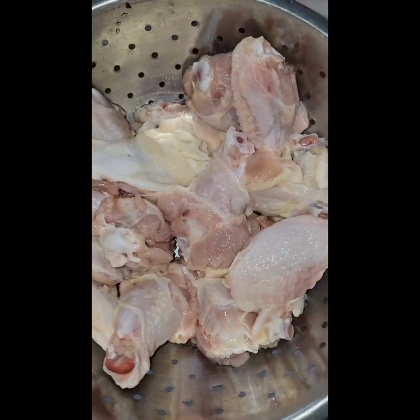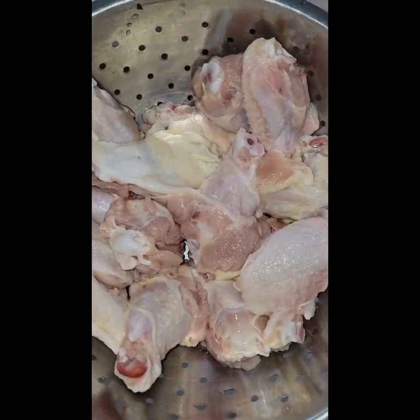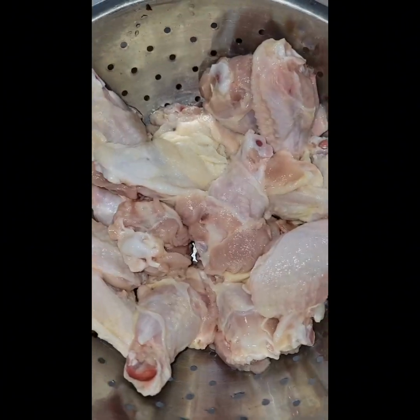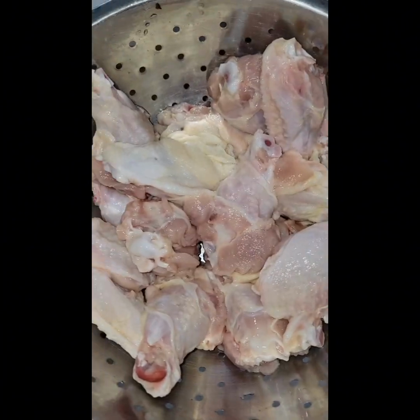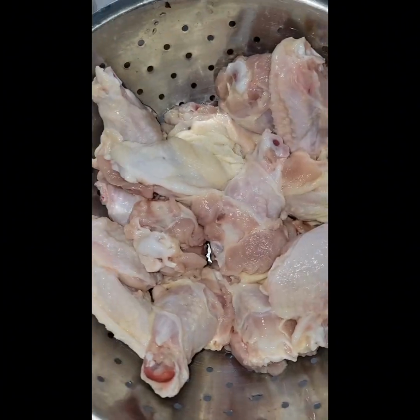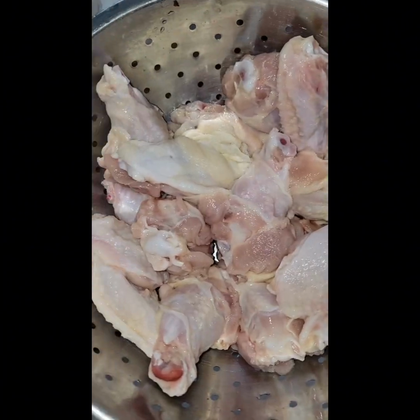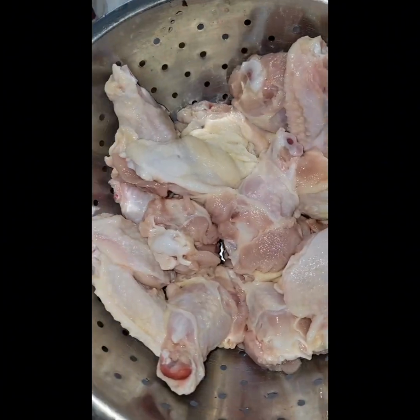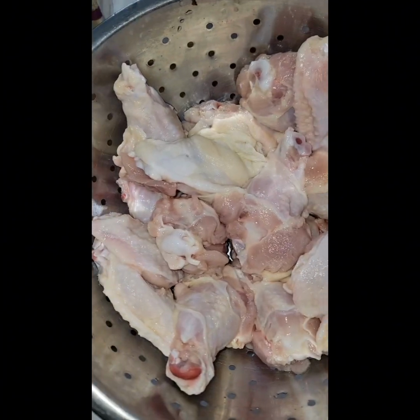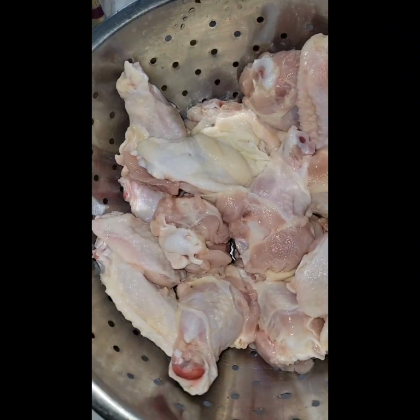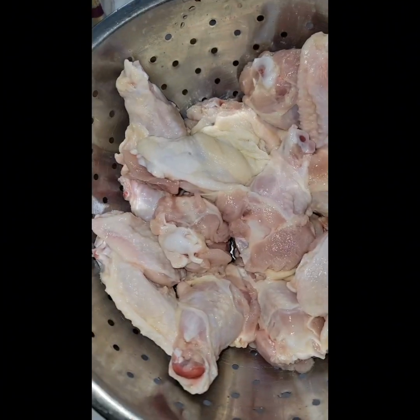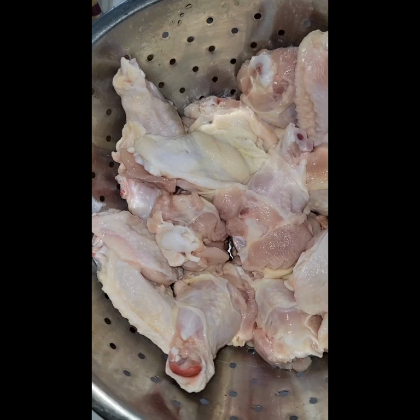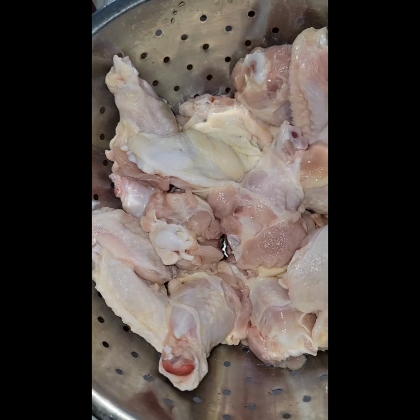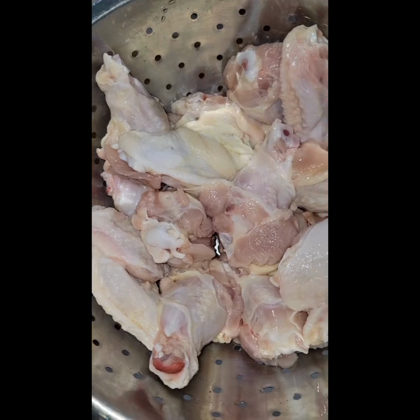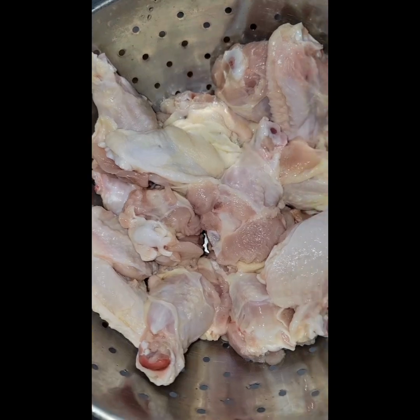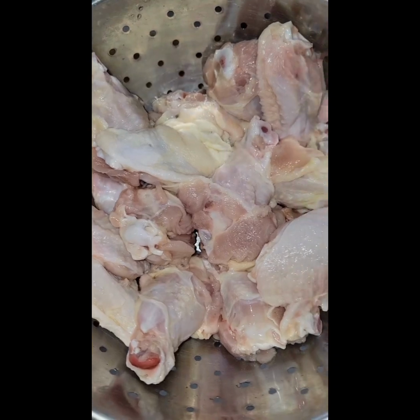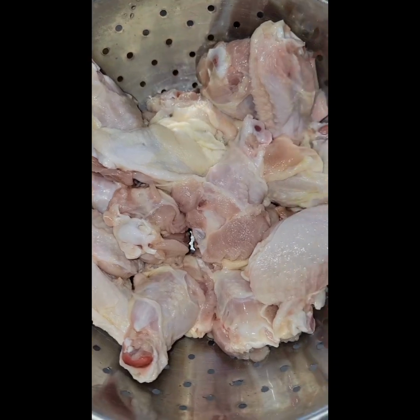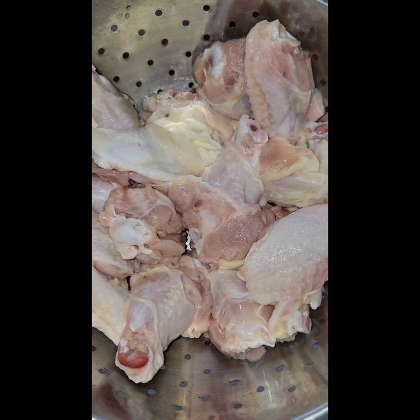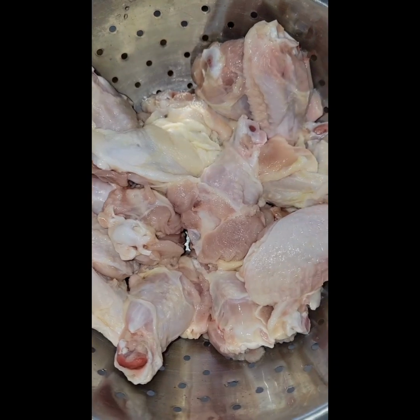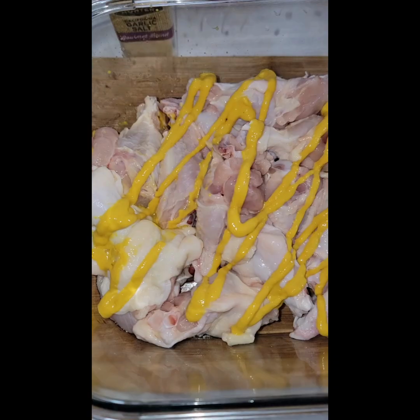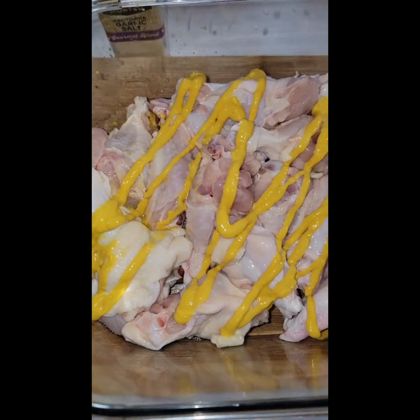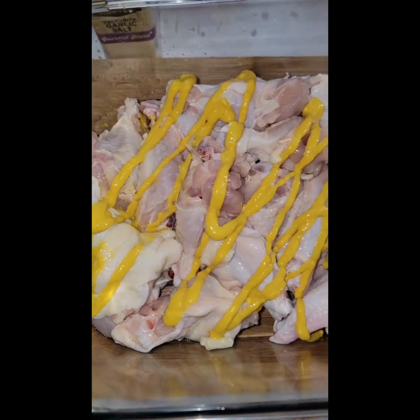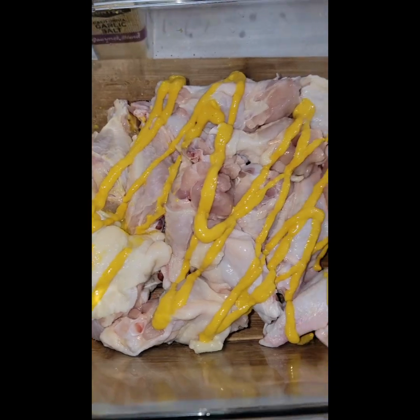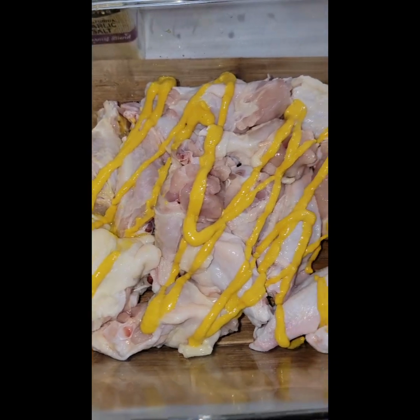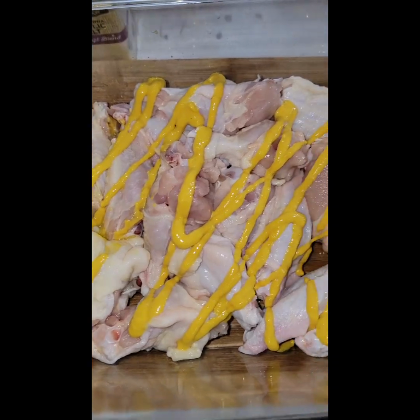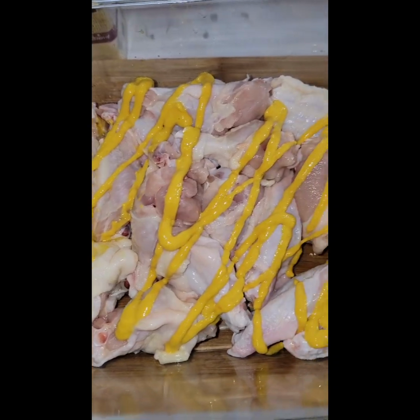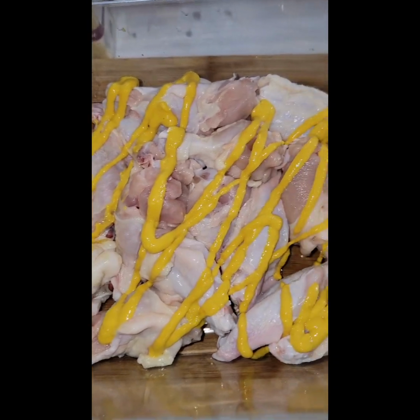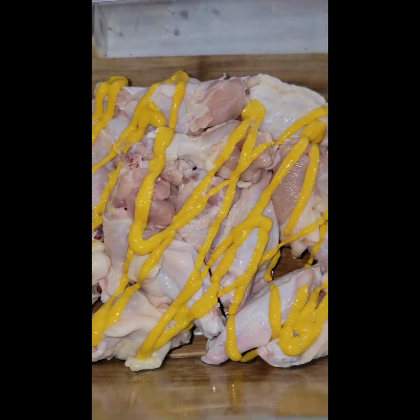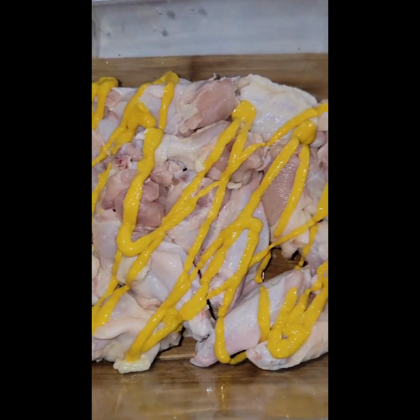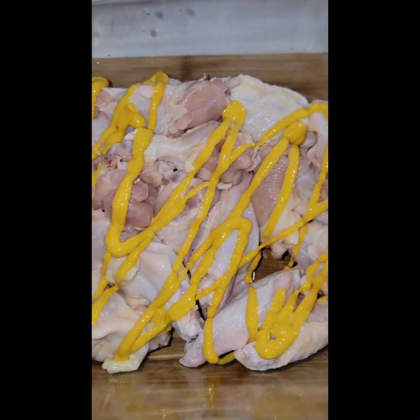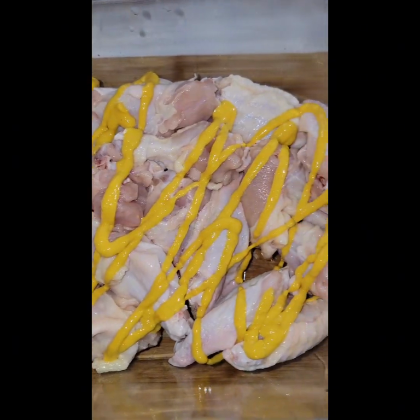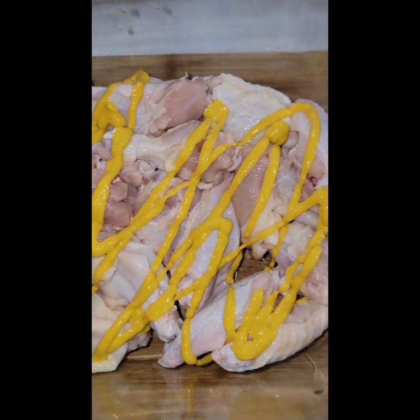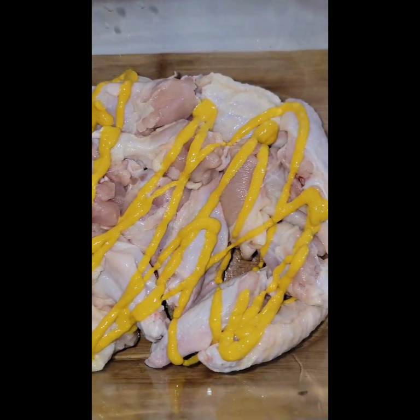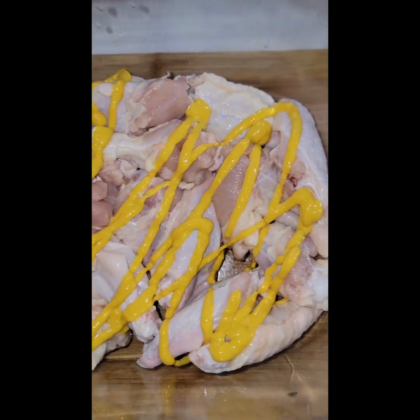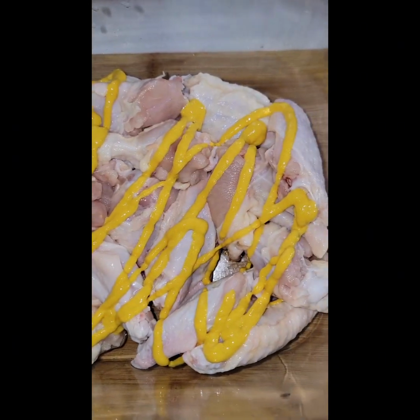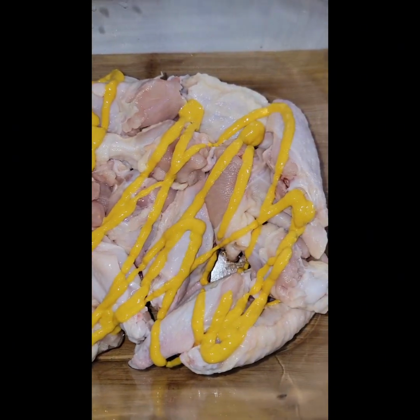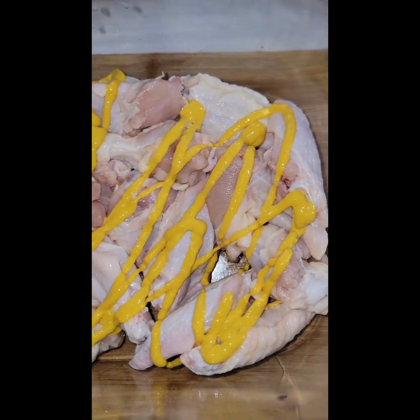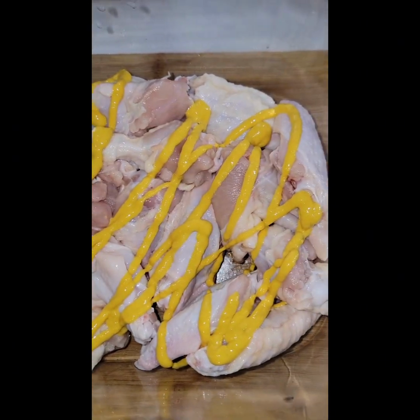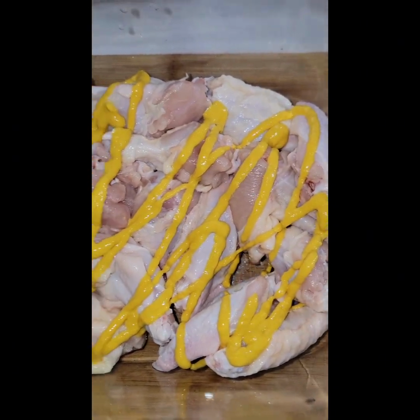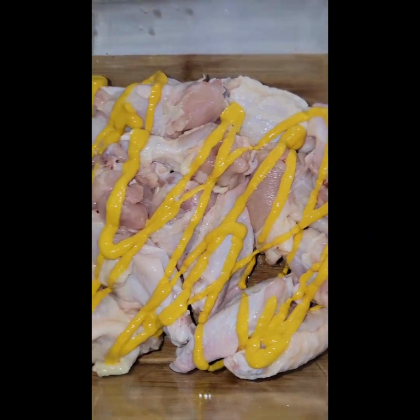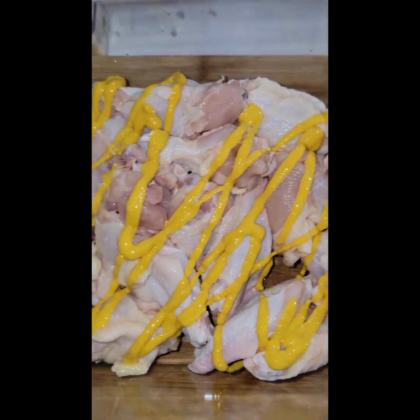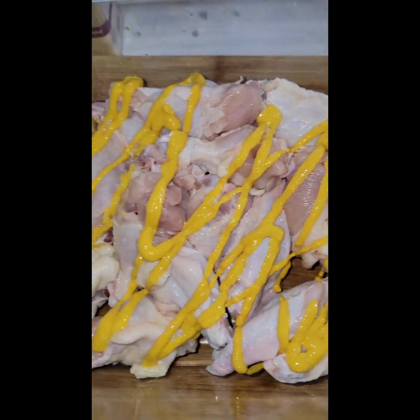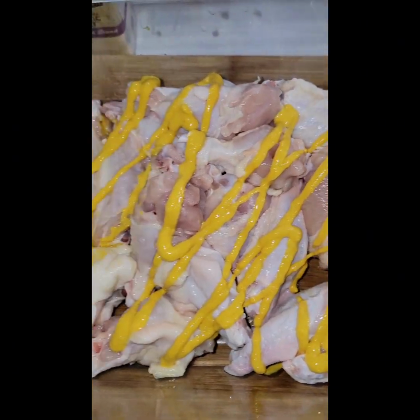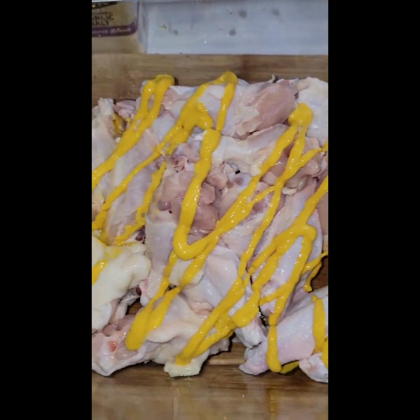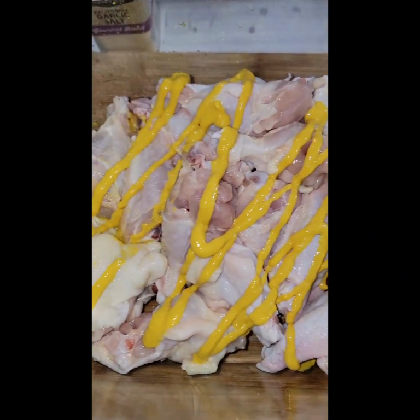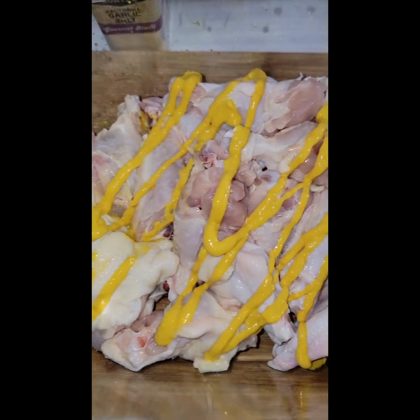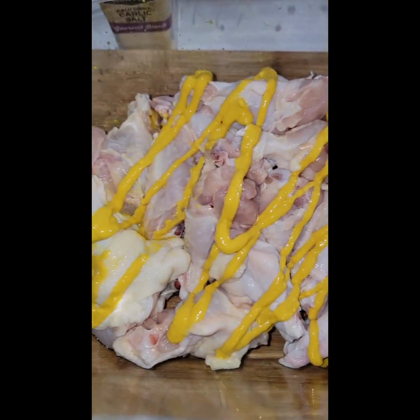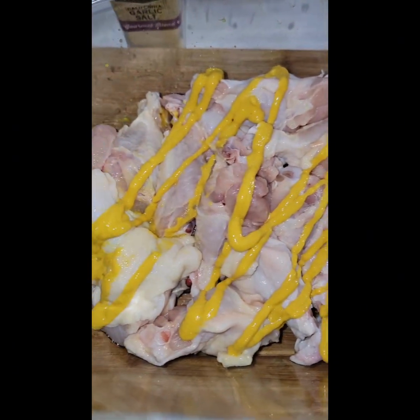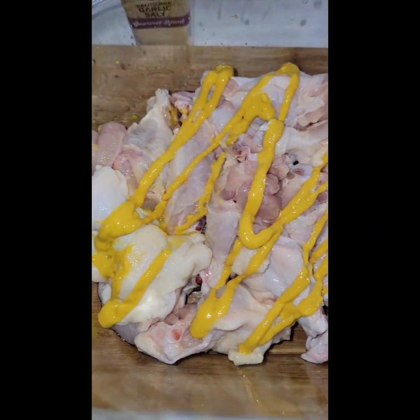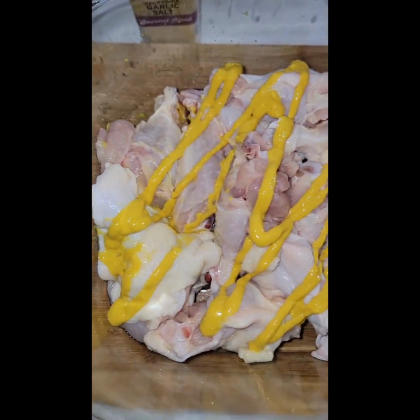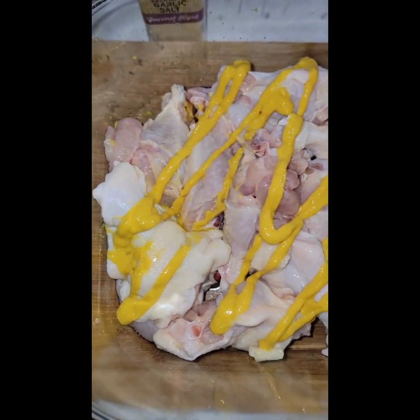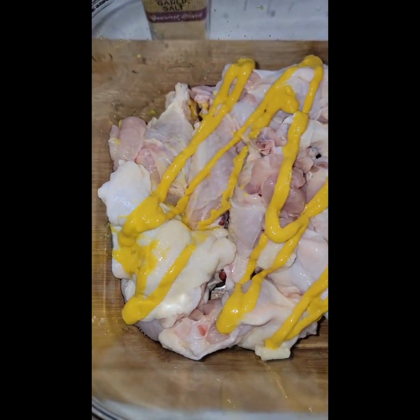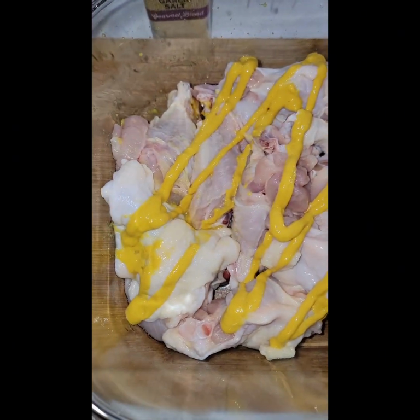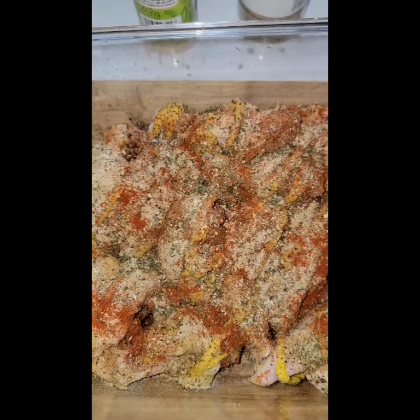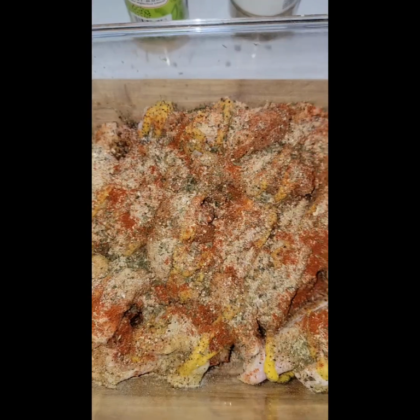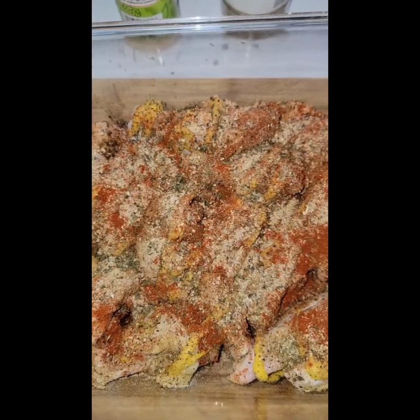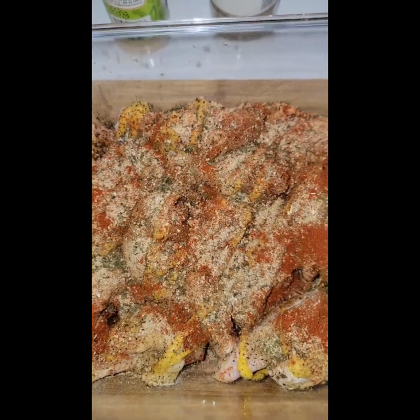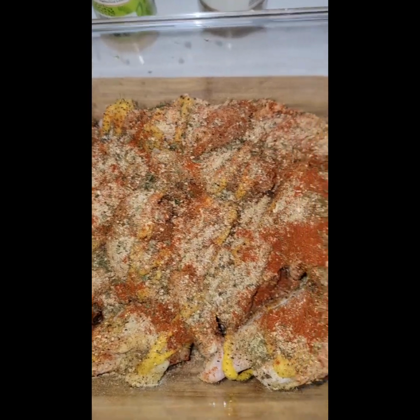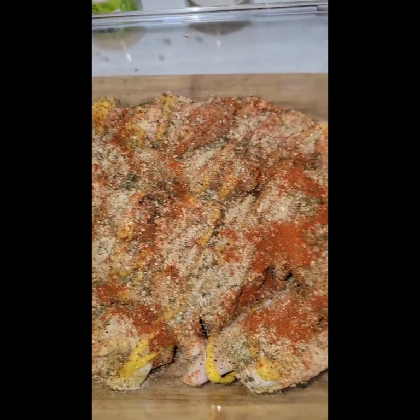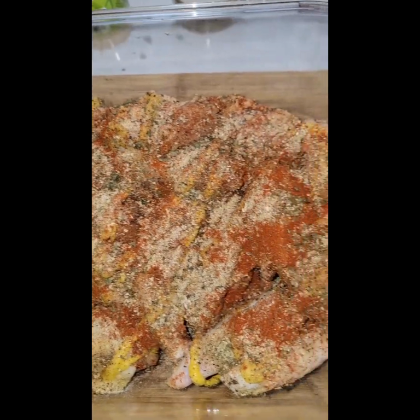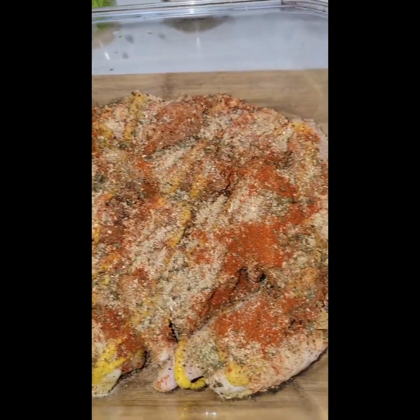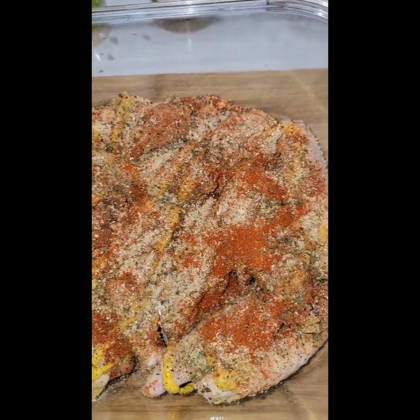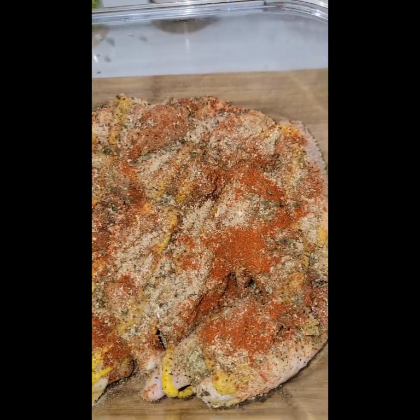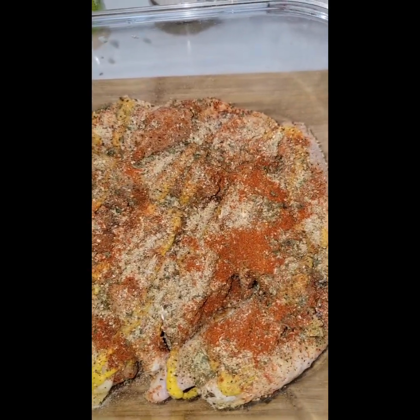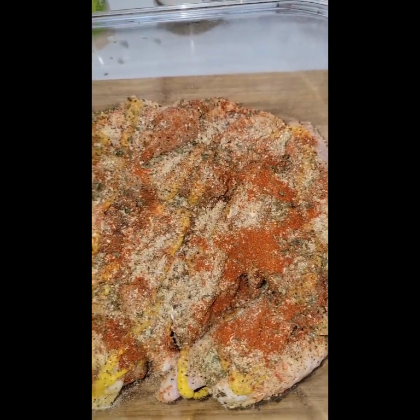Already washed and cleaned. Let's add our mustard to kick up the flavor and start to add the seasoning.